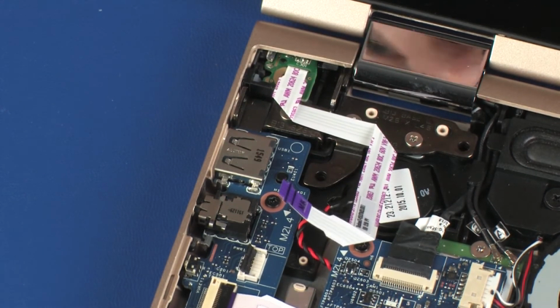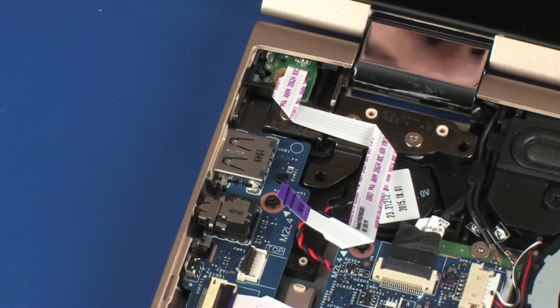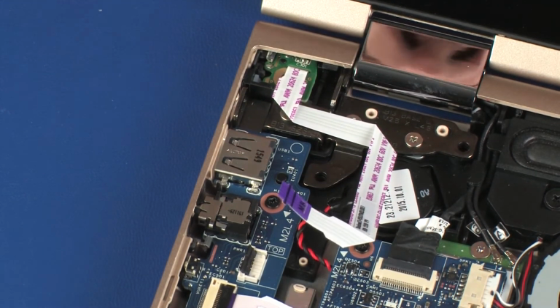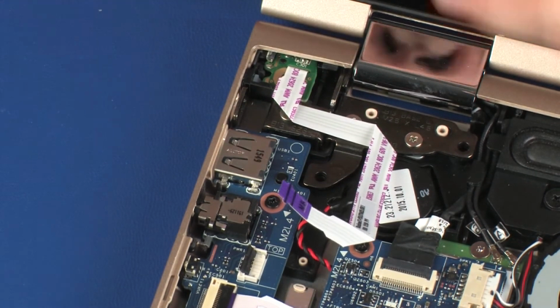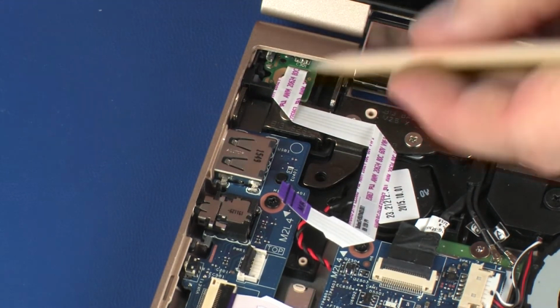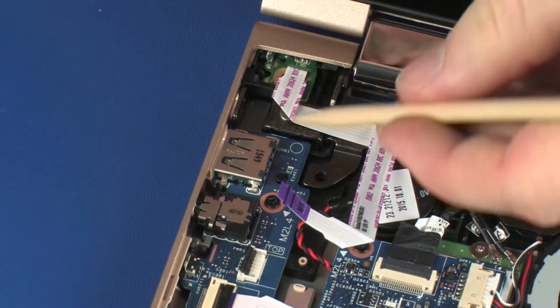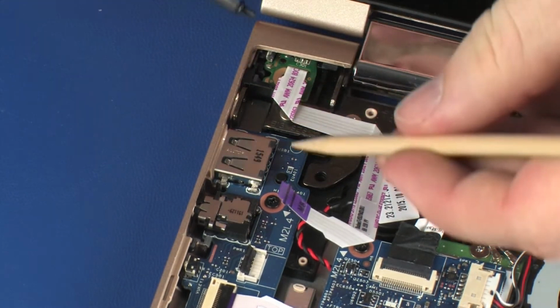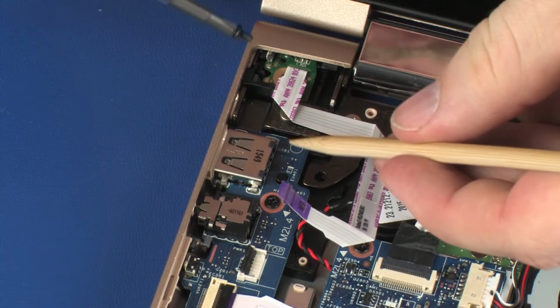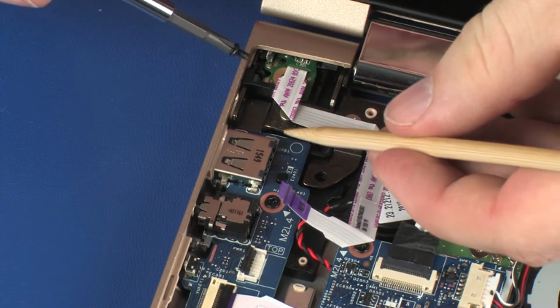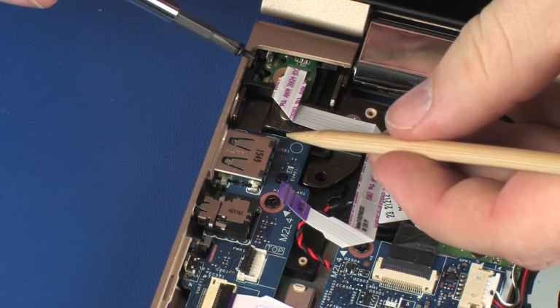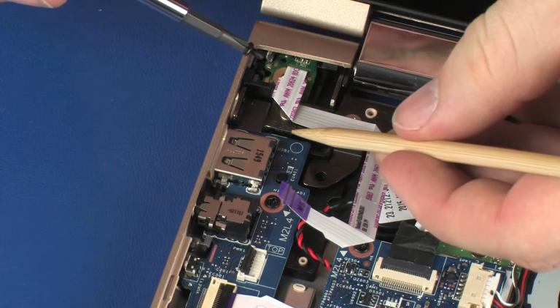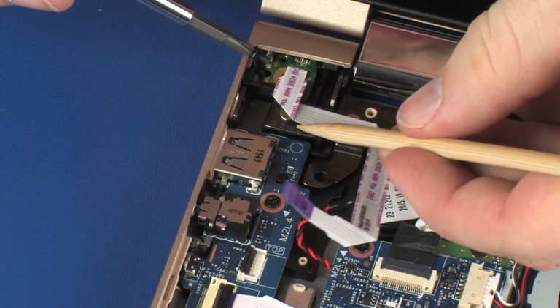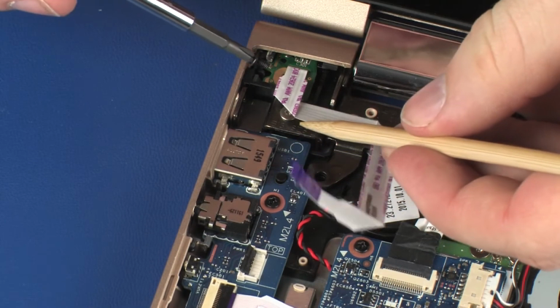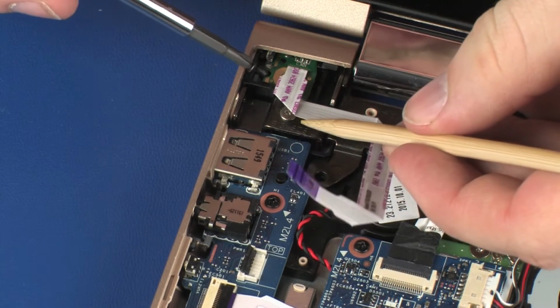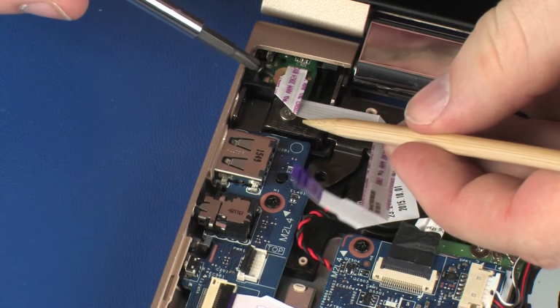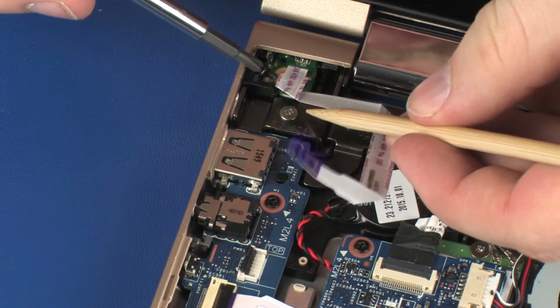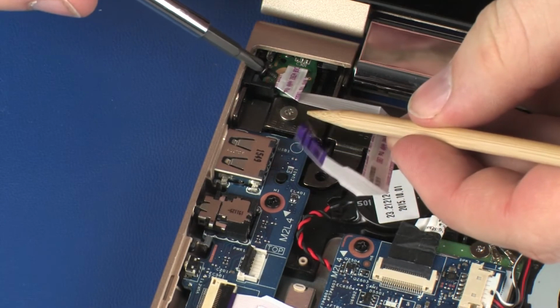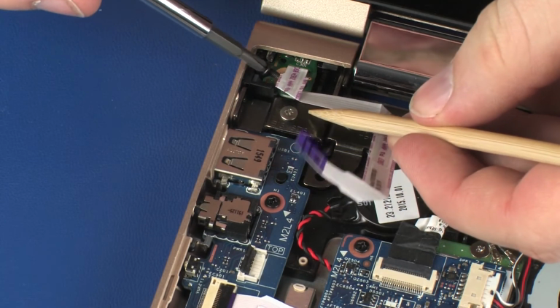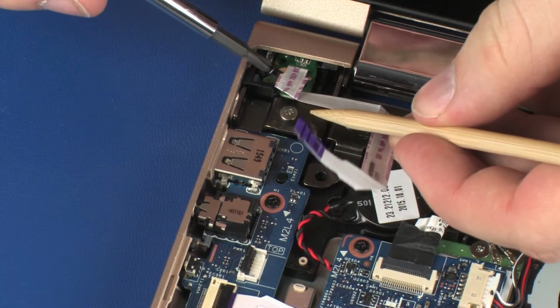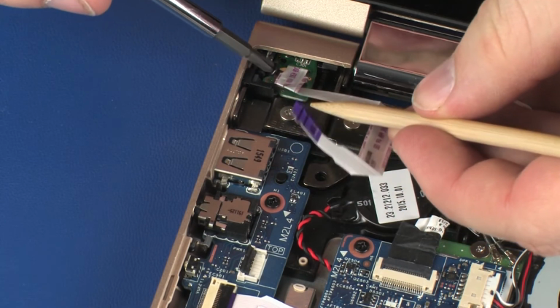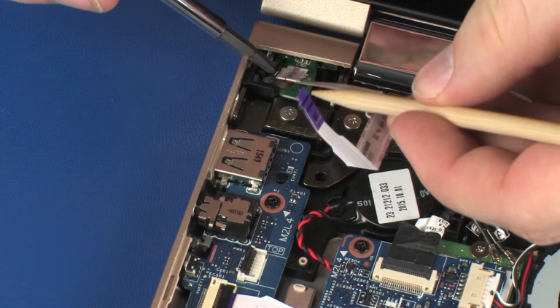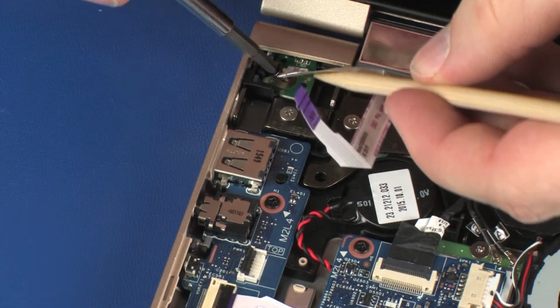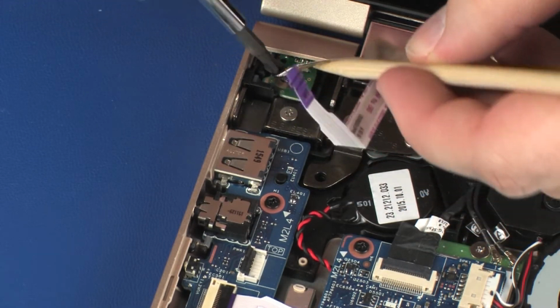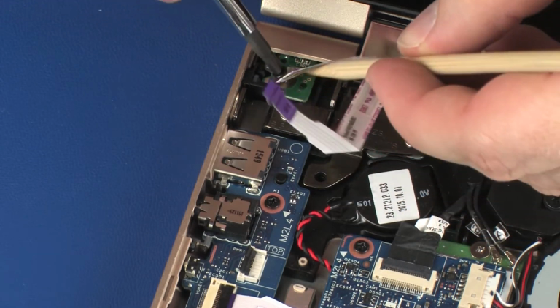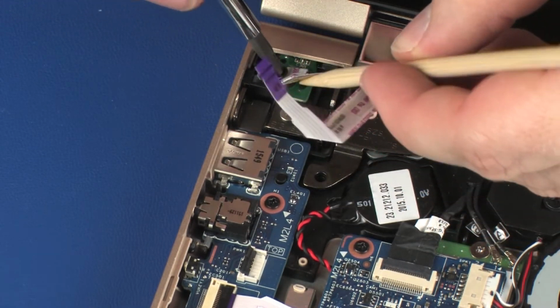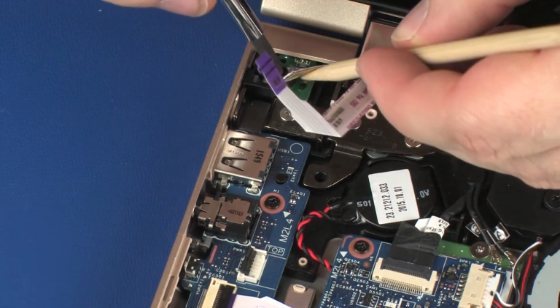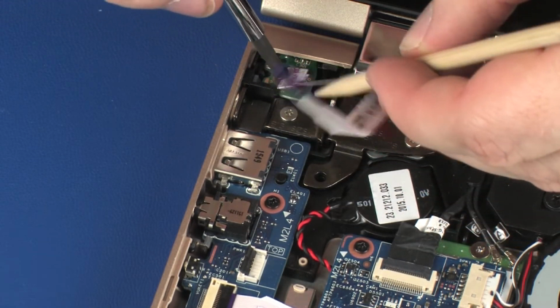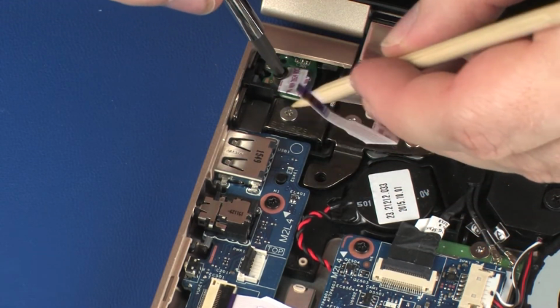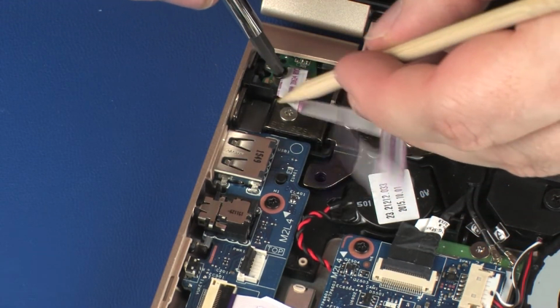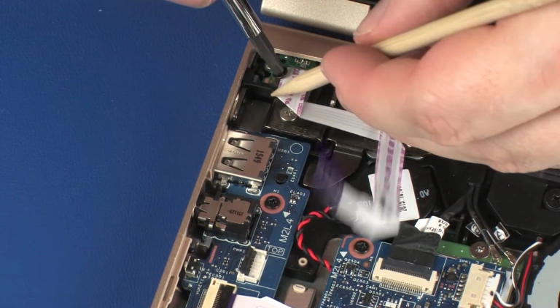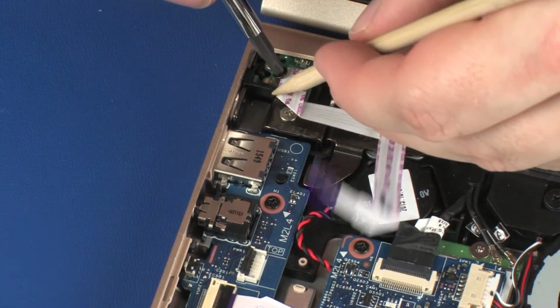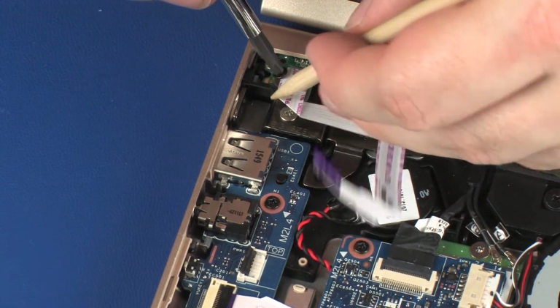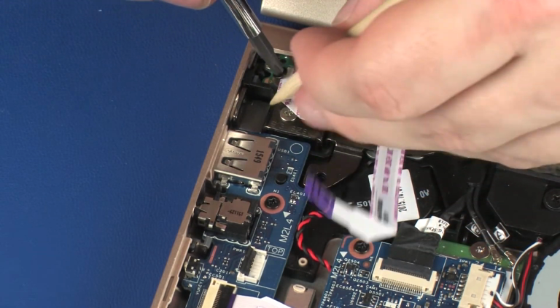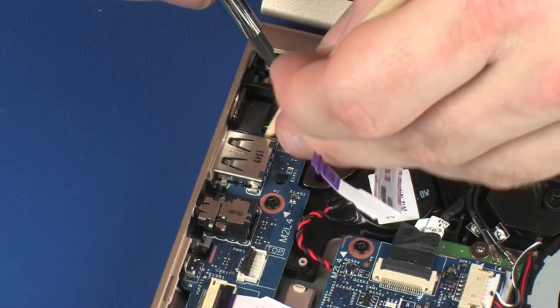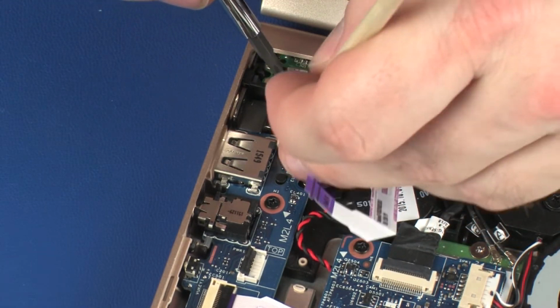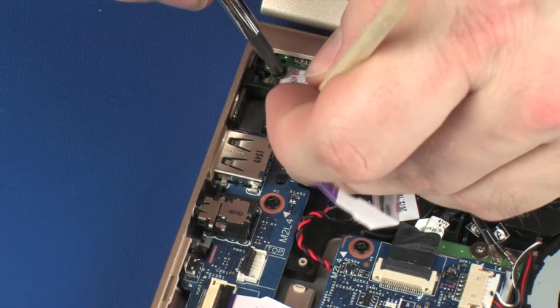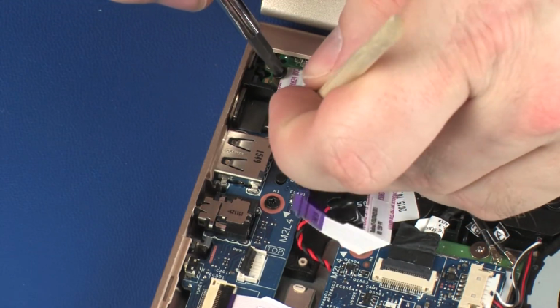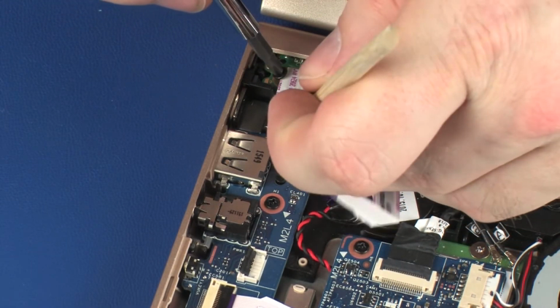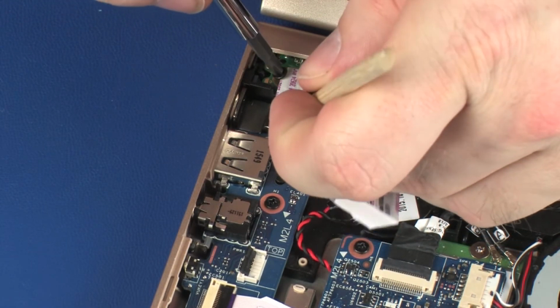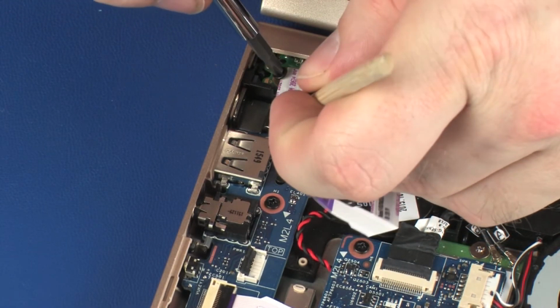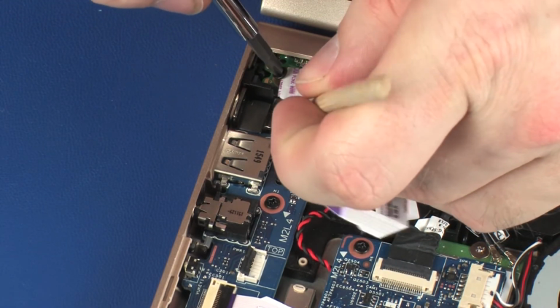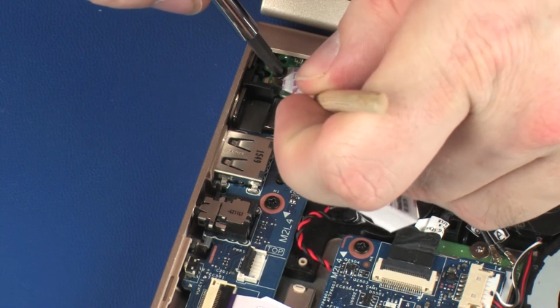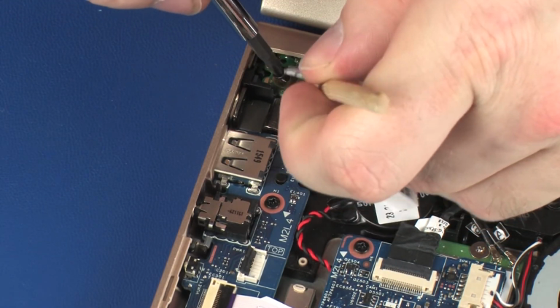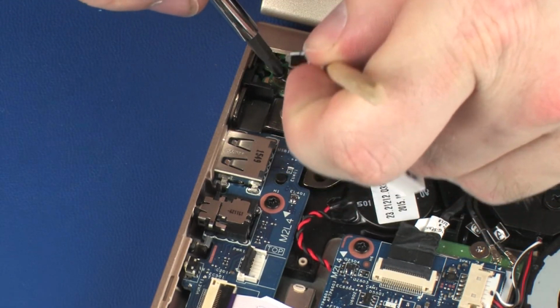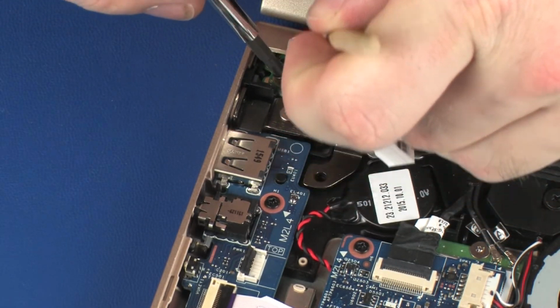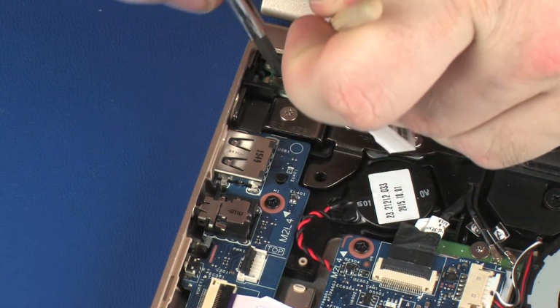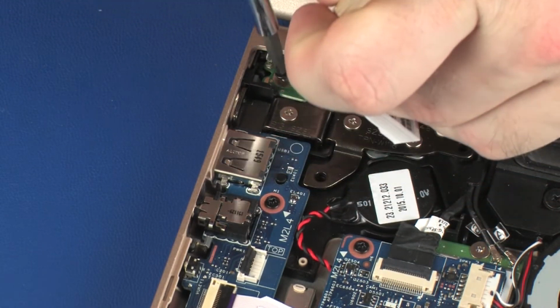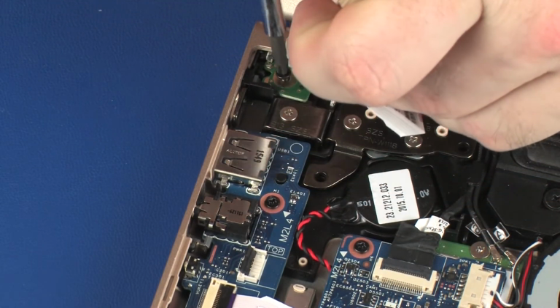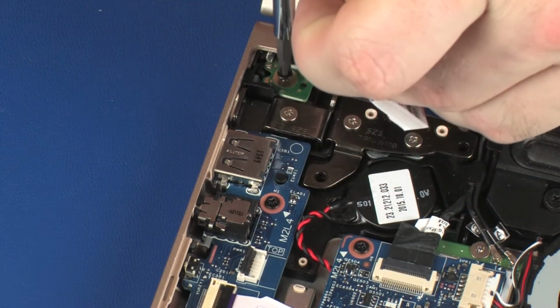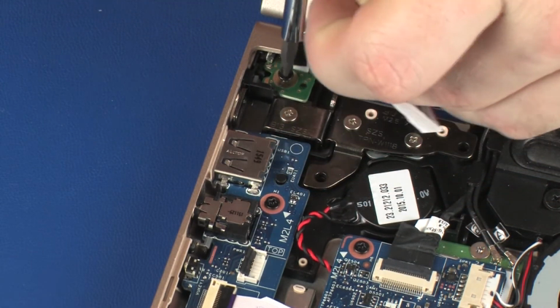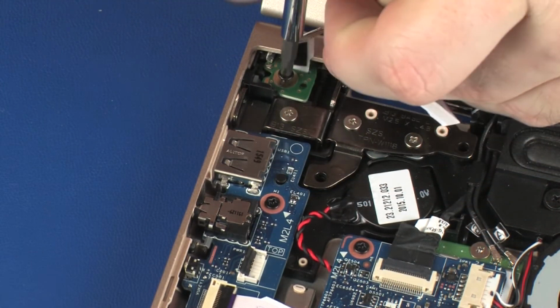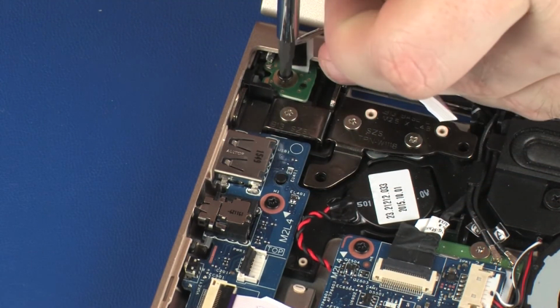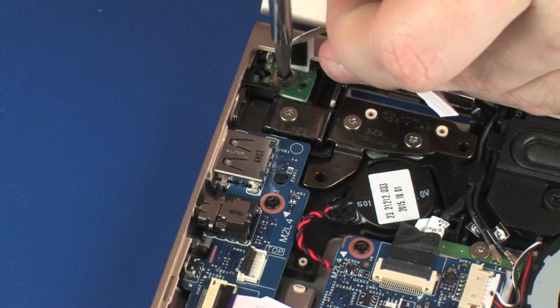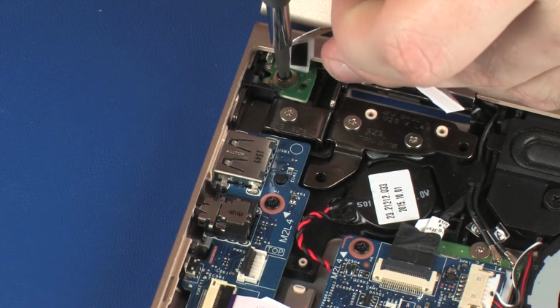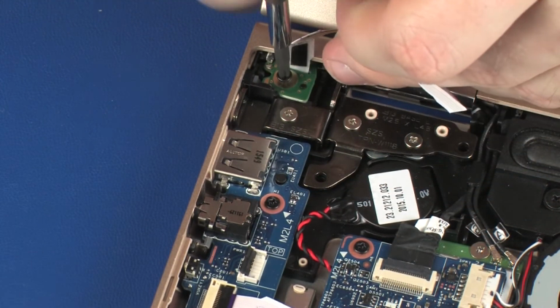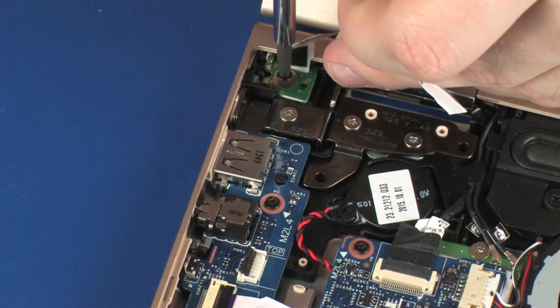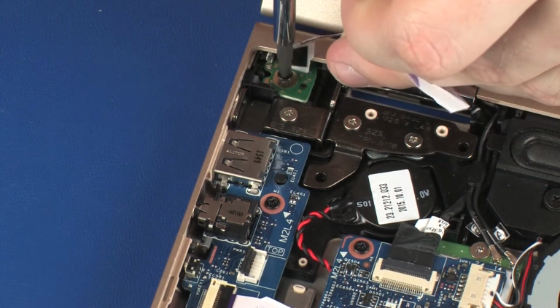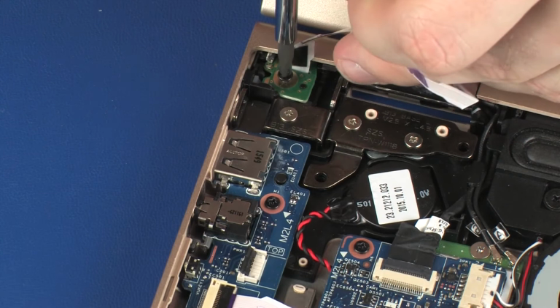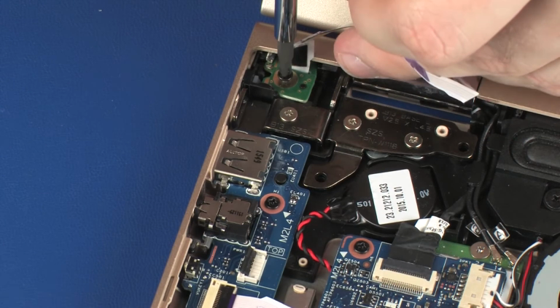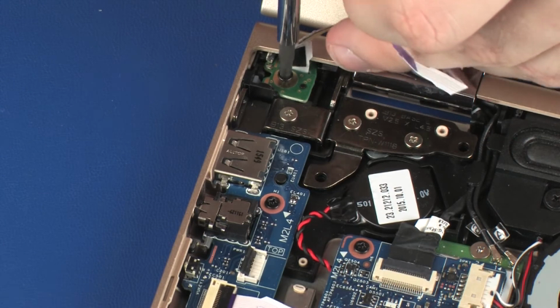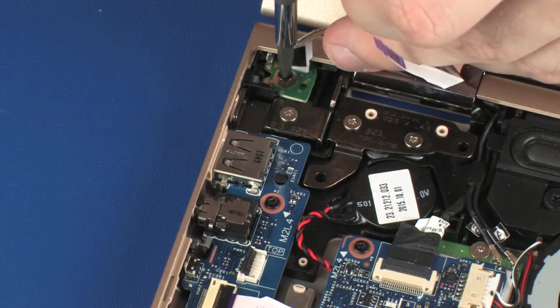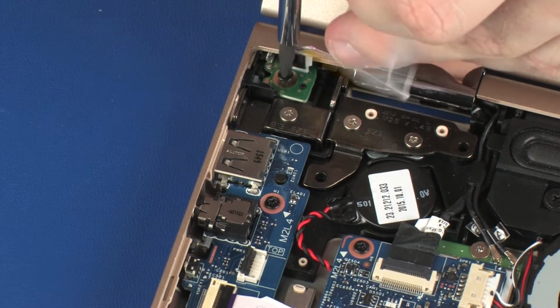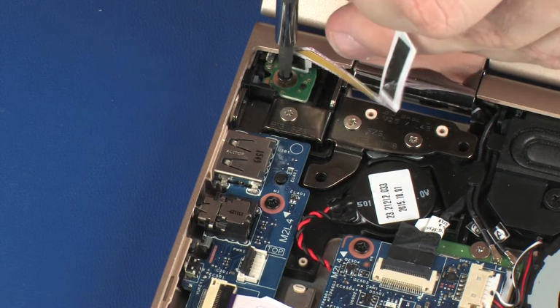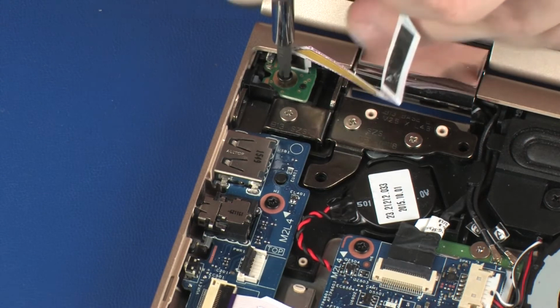Replace the 4 mm P1 Phillips-head screw that secures the power button board to the base enclosure.